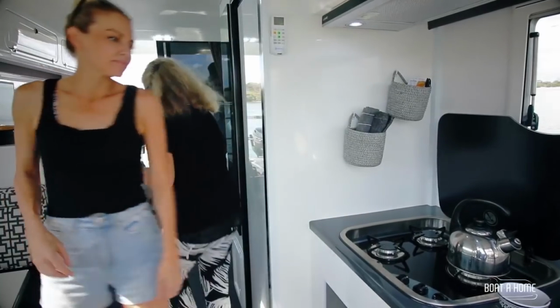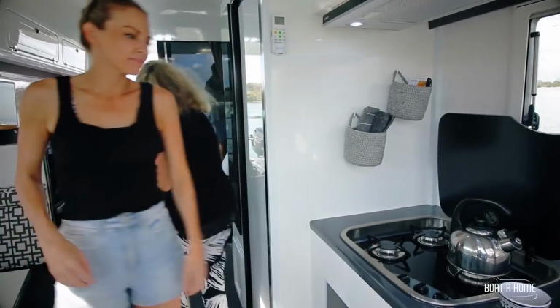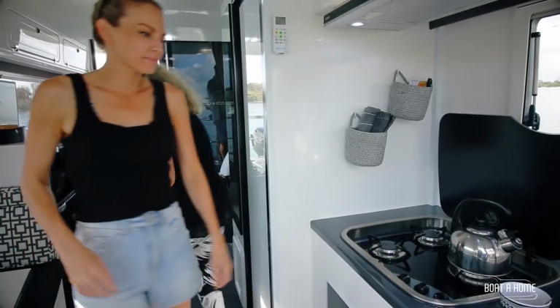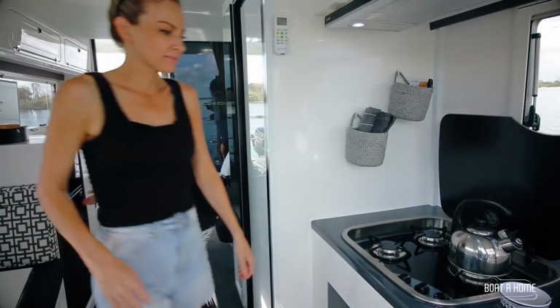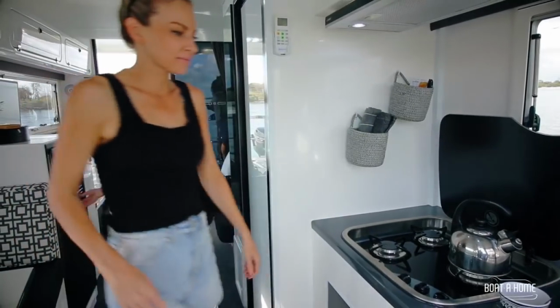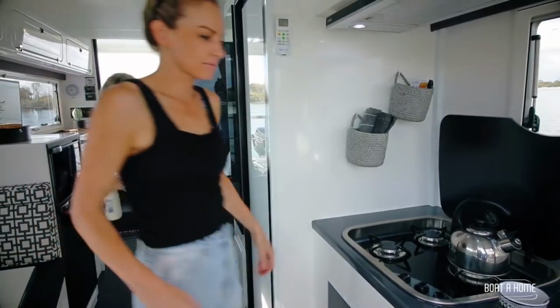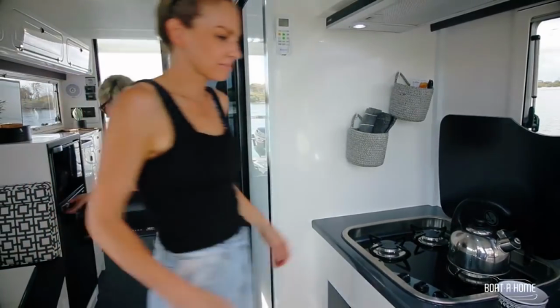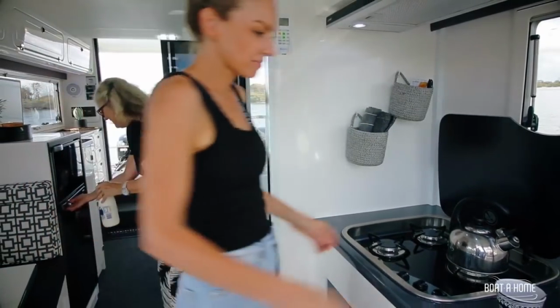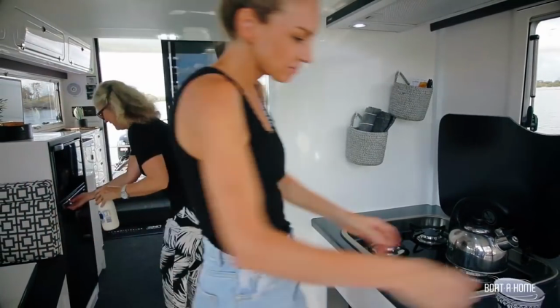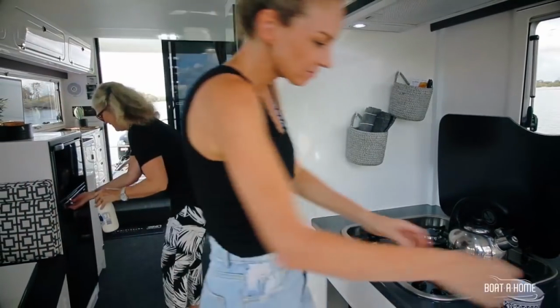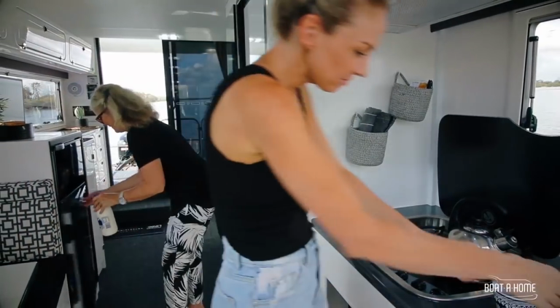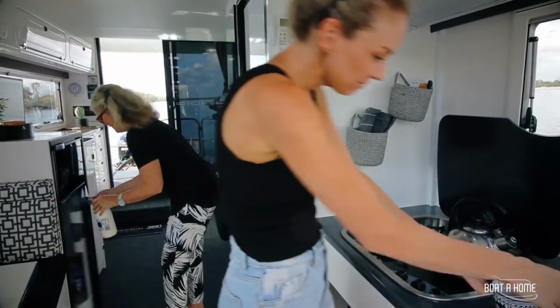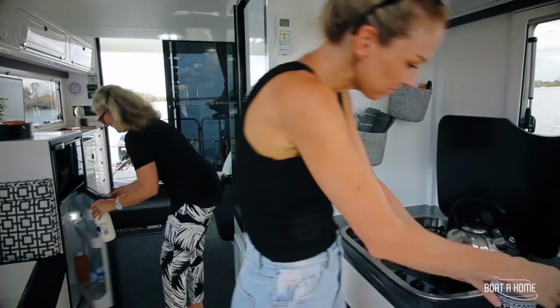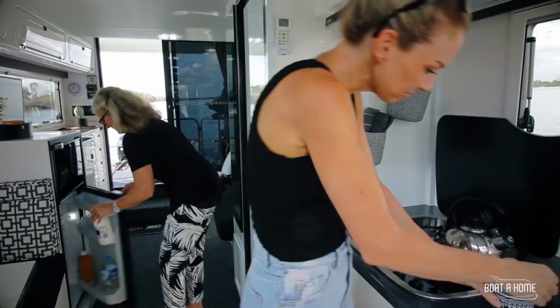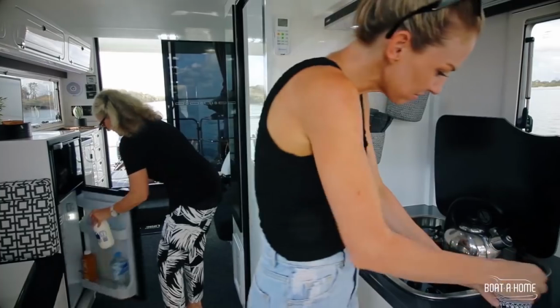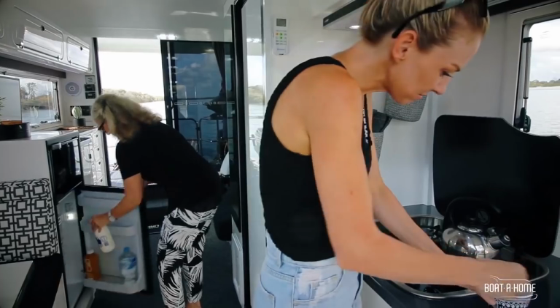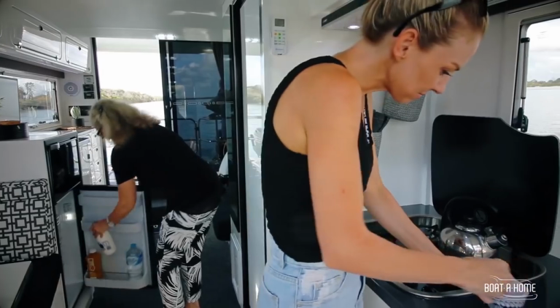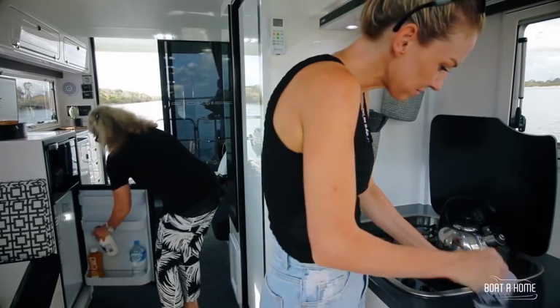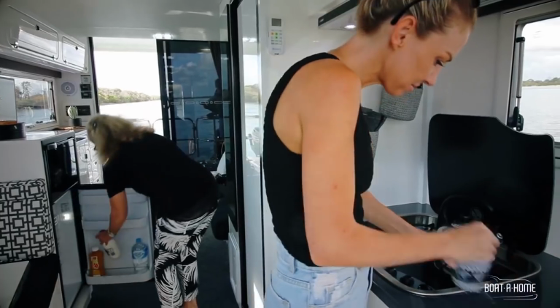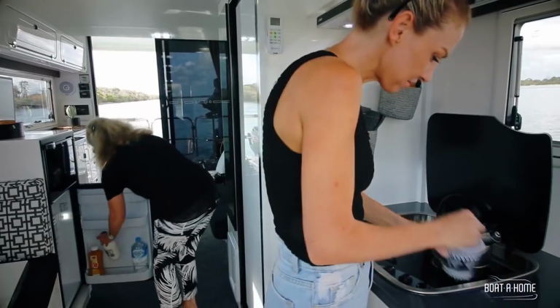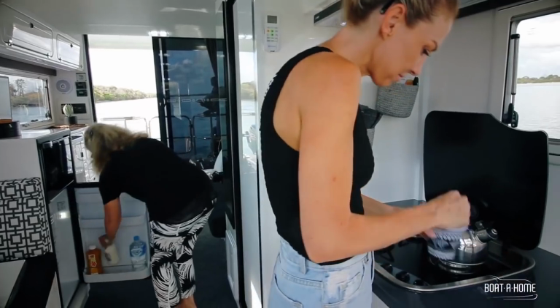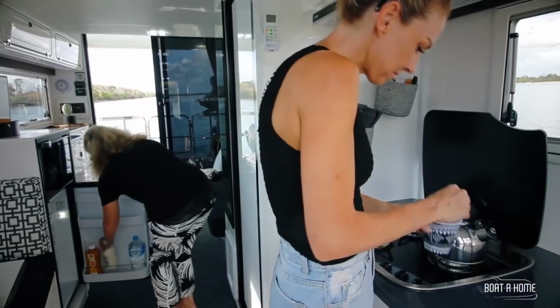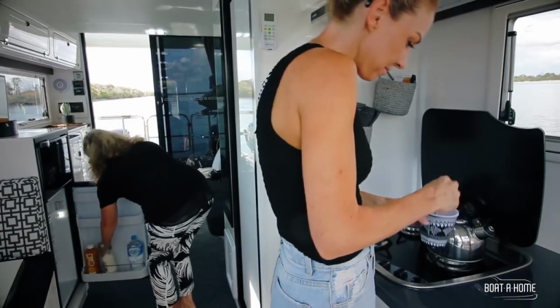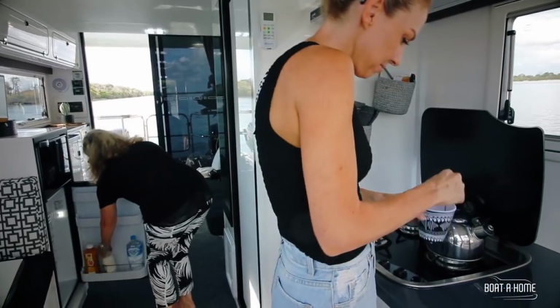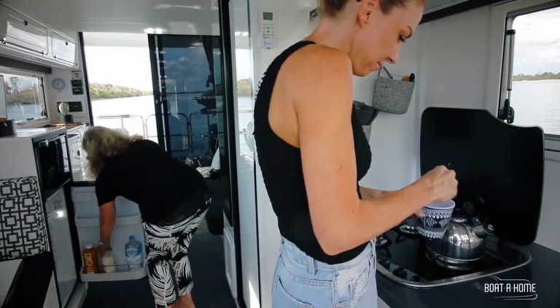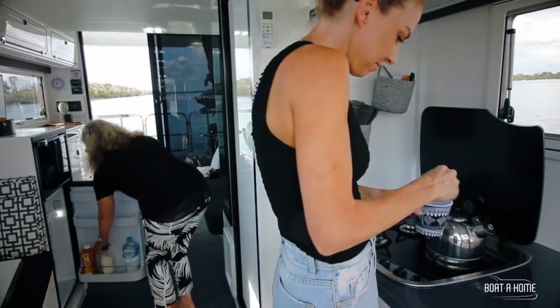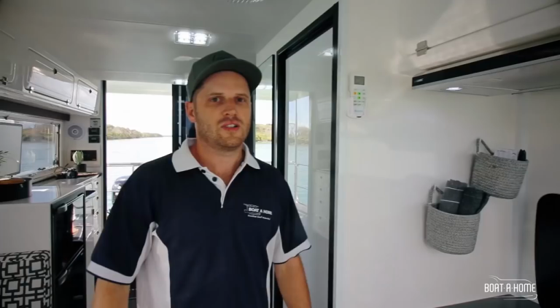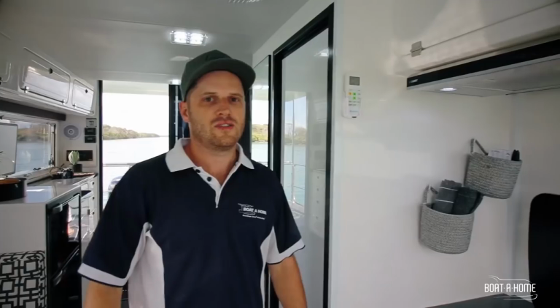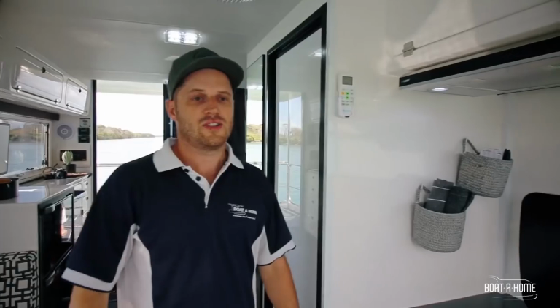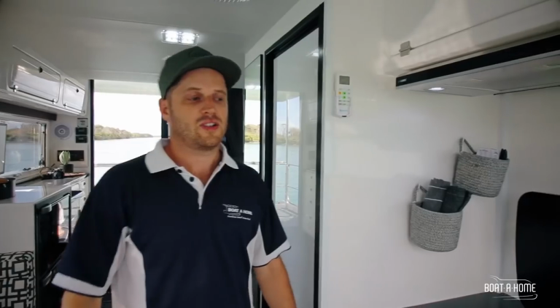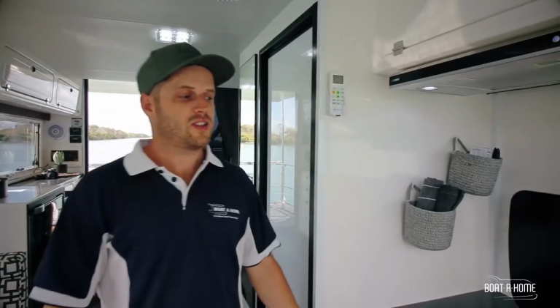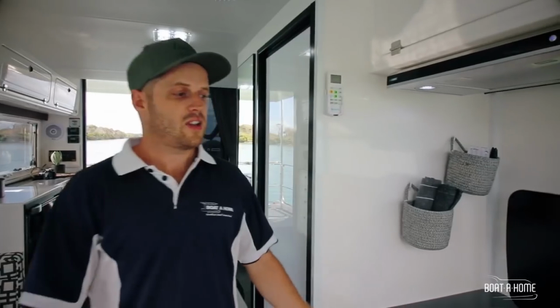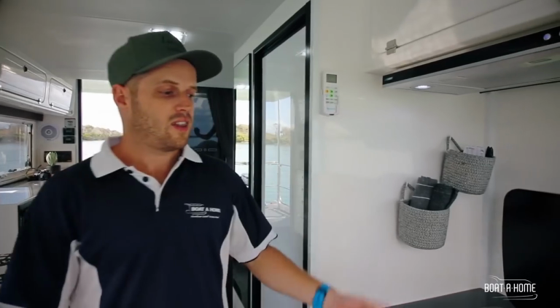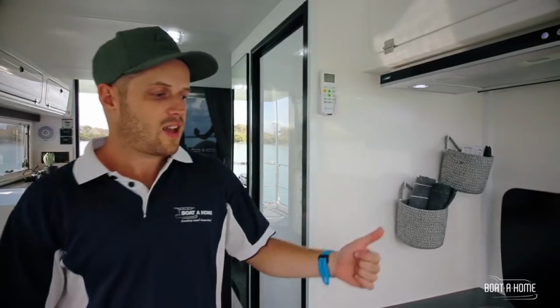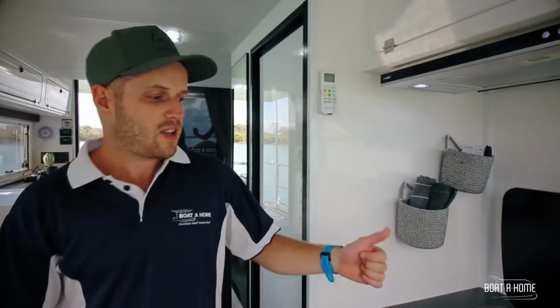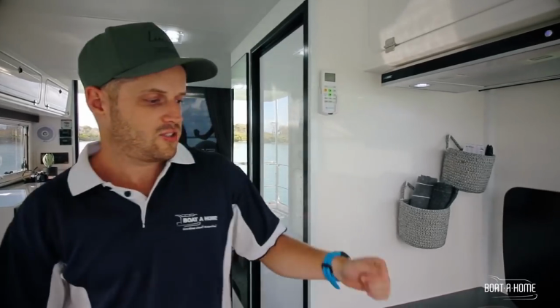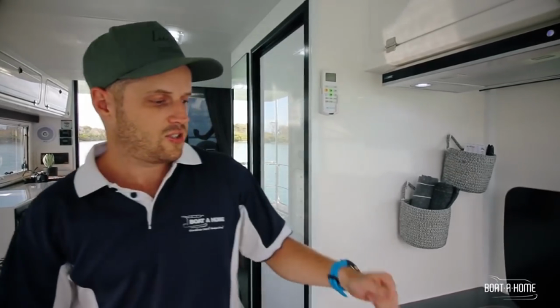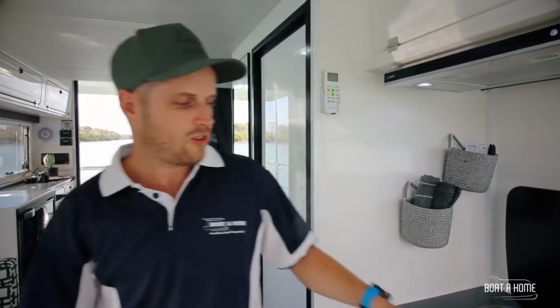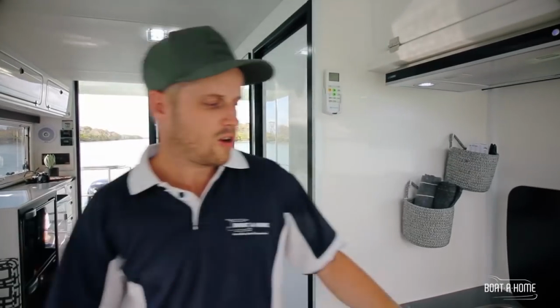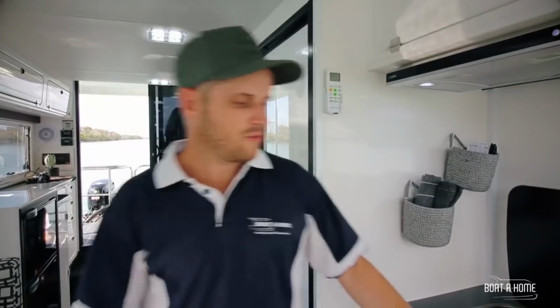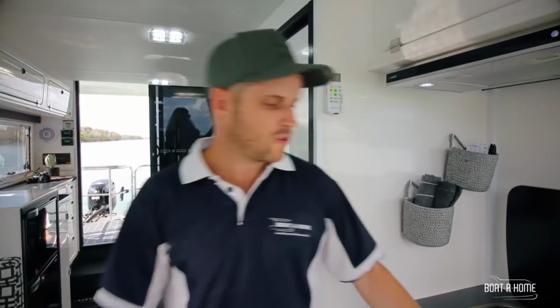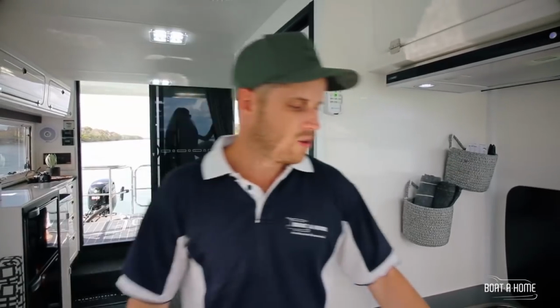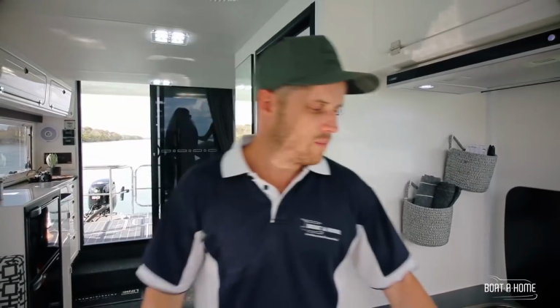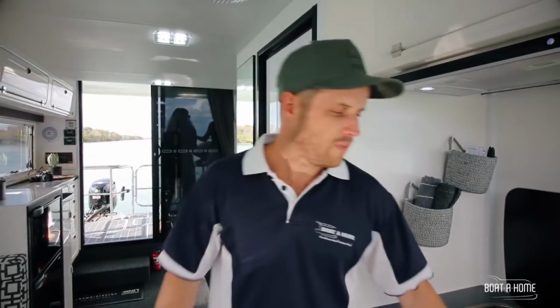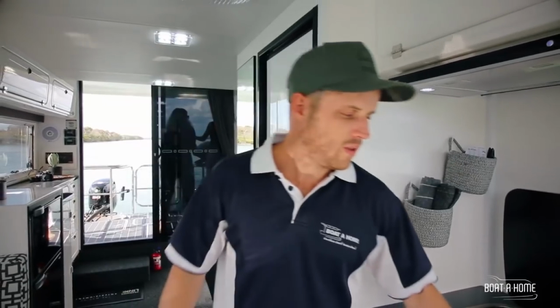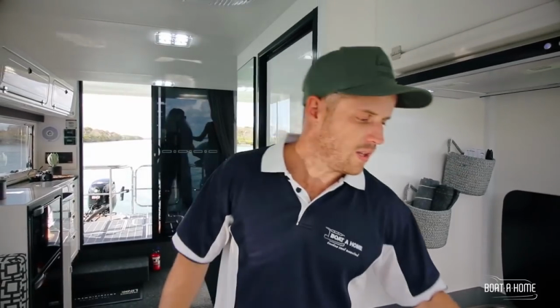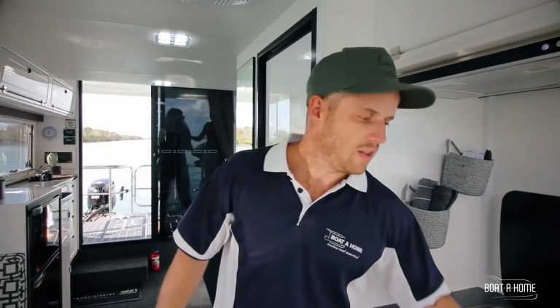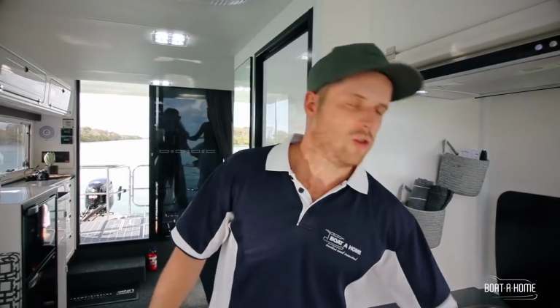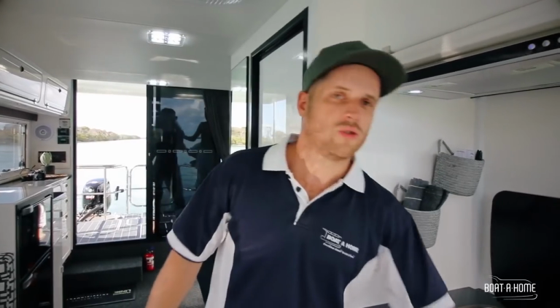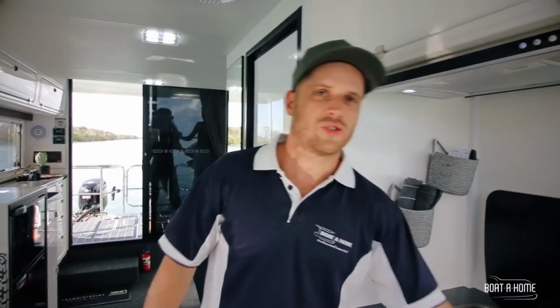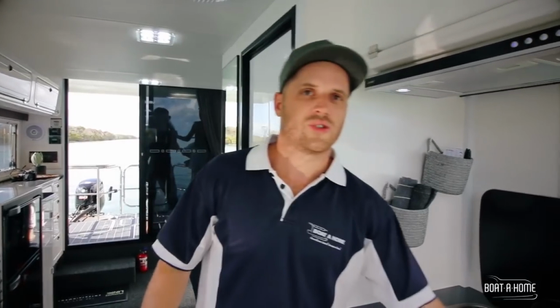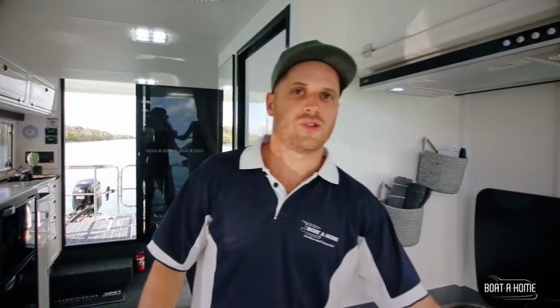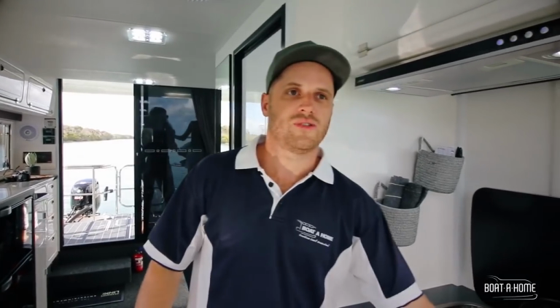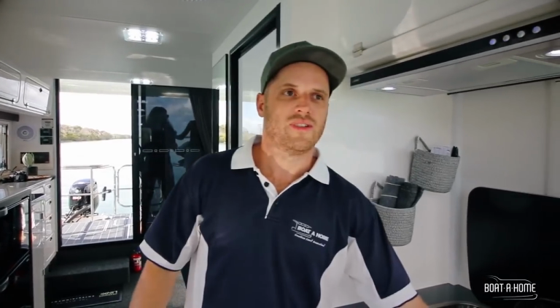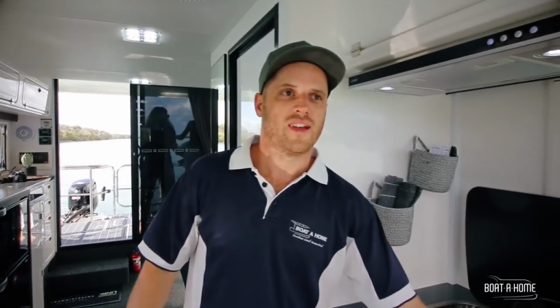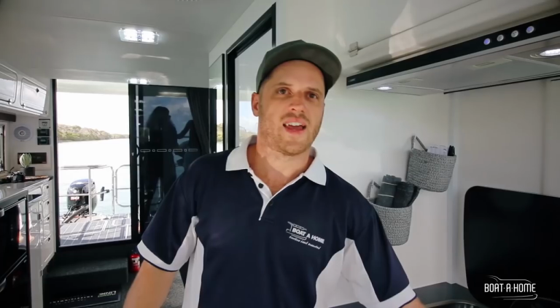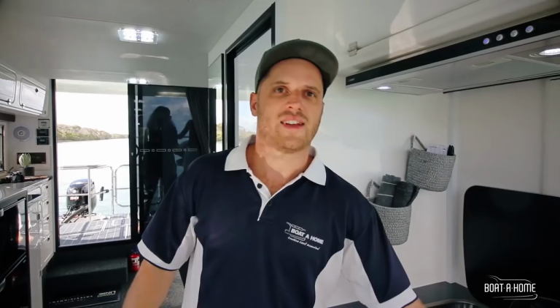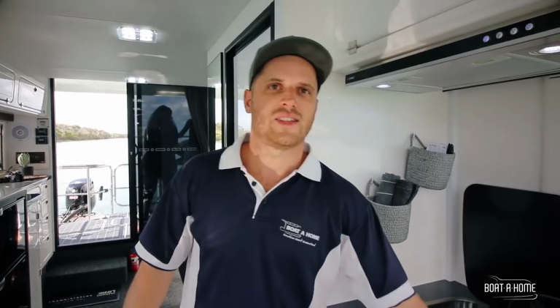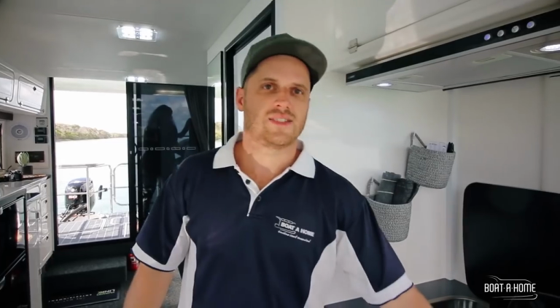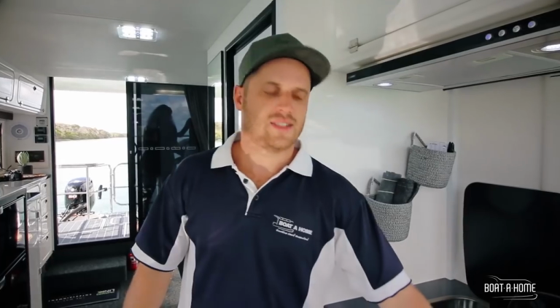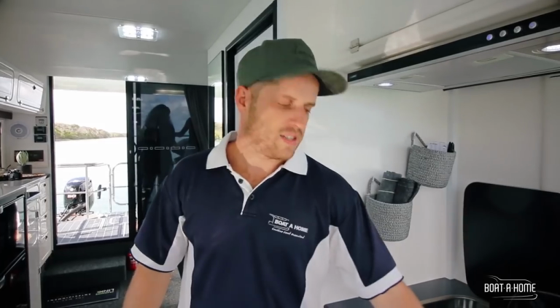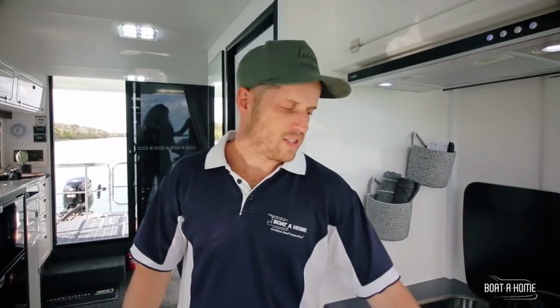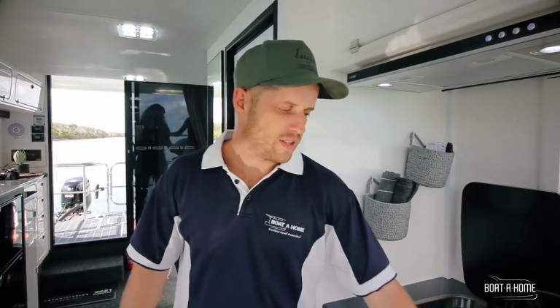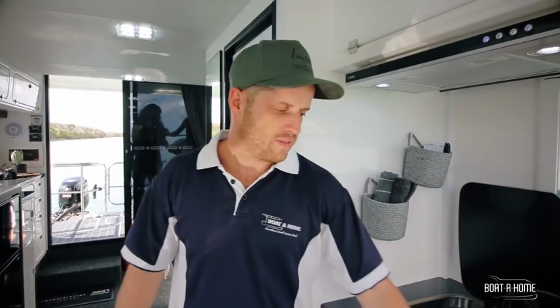It also comes standard with a range hood which gives you your lighting and fan. It's all lightweight fiberglass construction so it's going to last your lifetime — looks good and it's easy to clean.